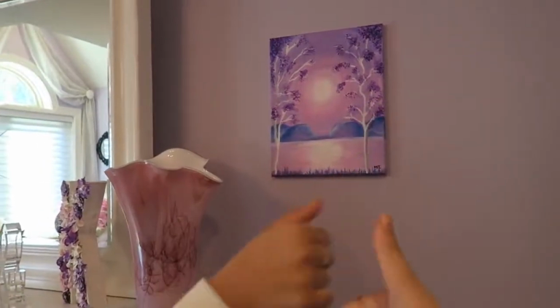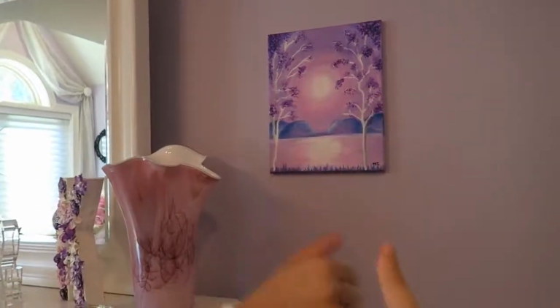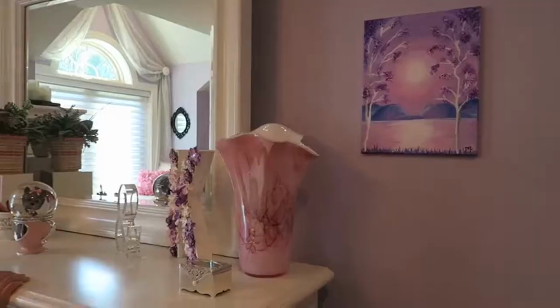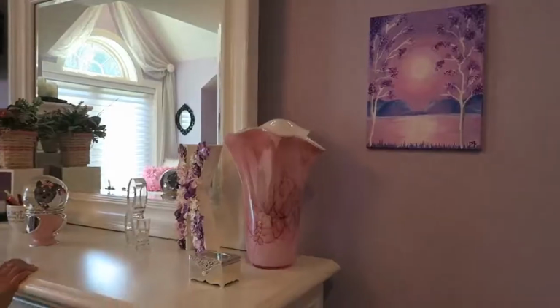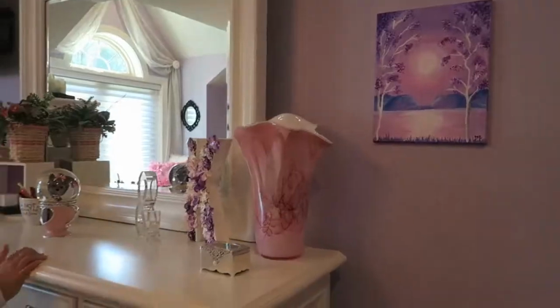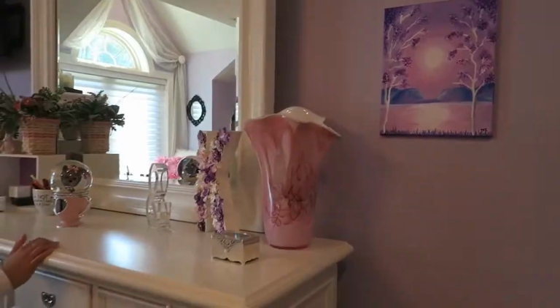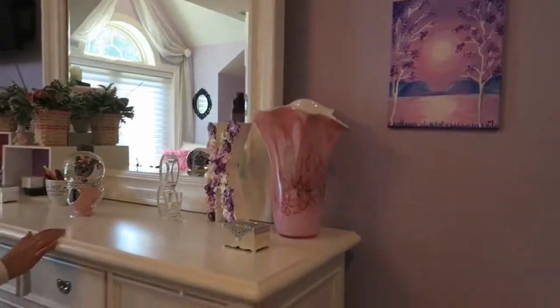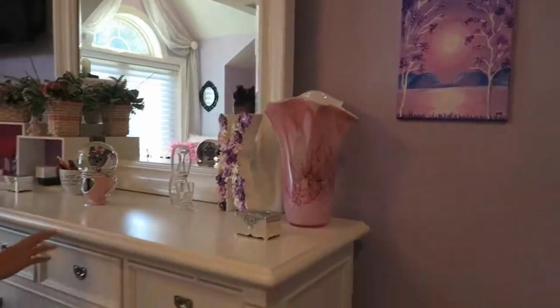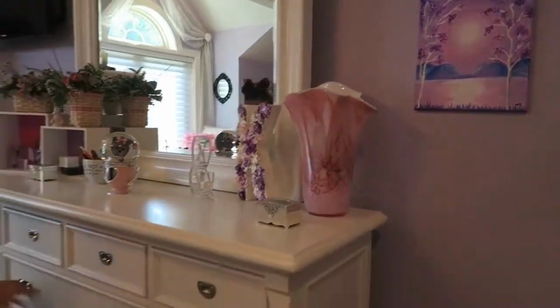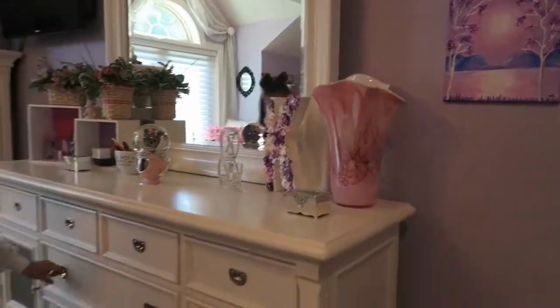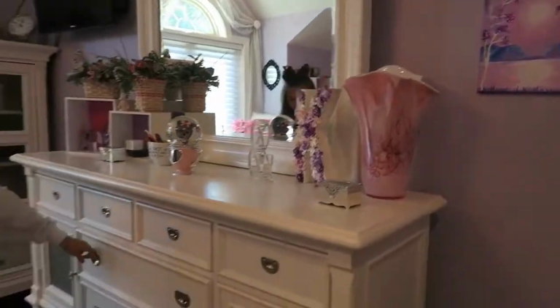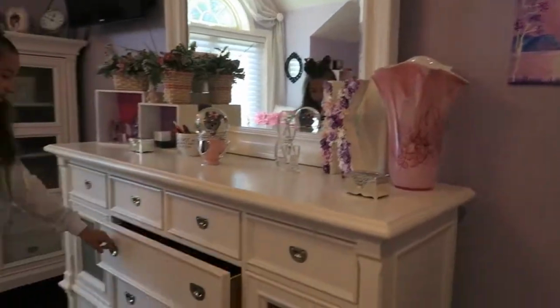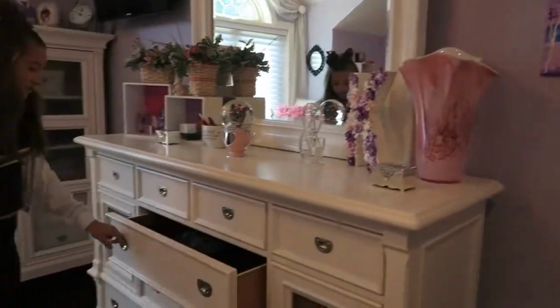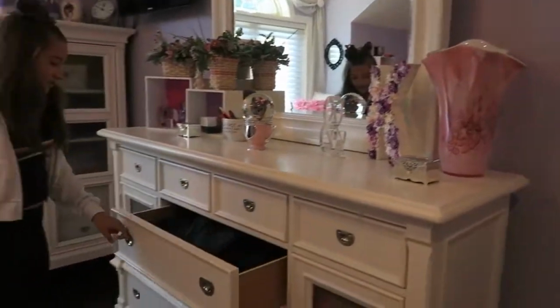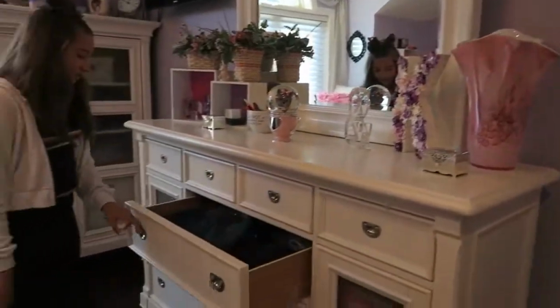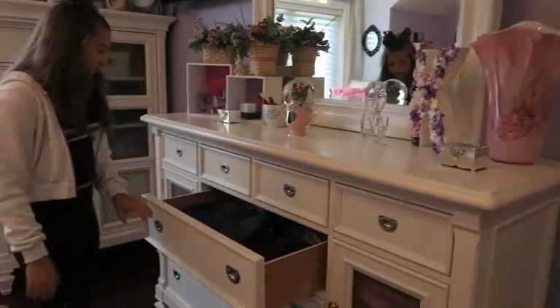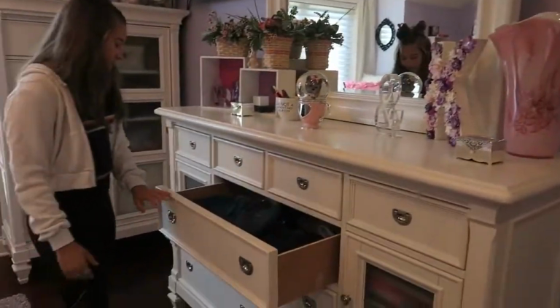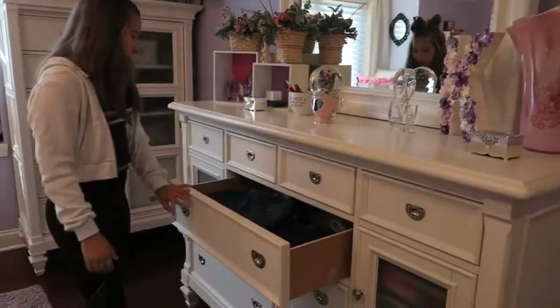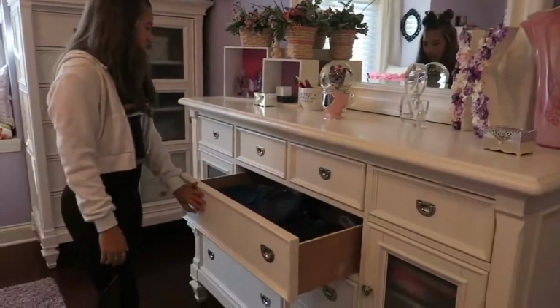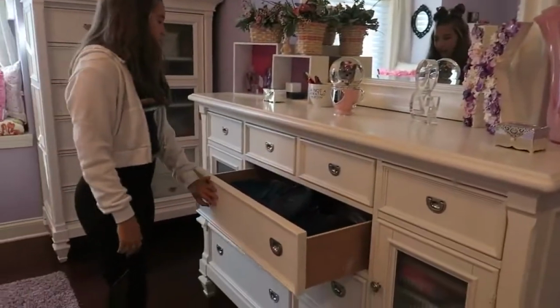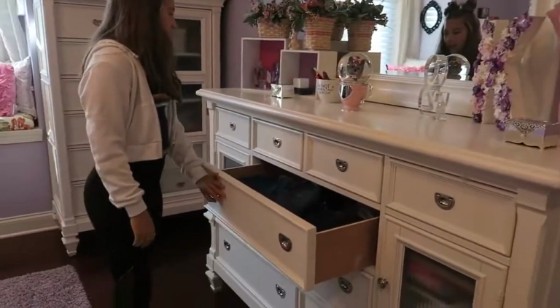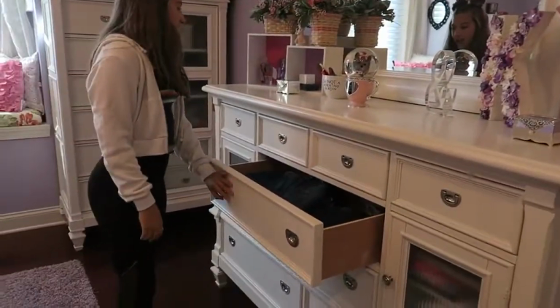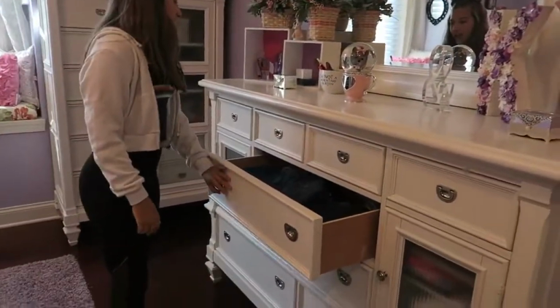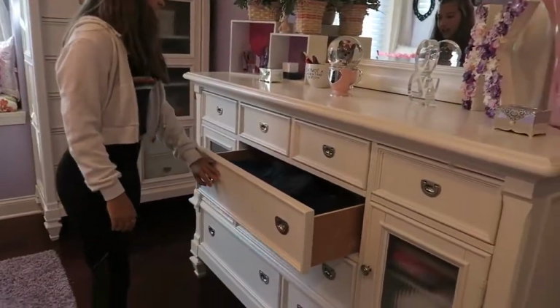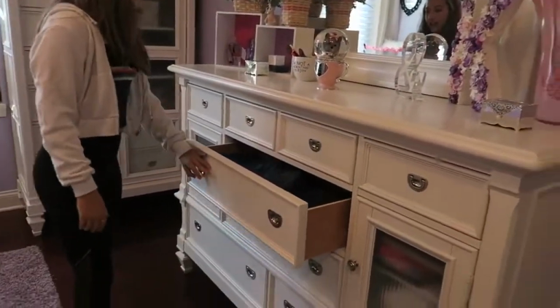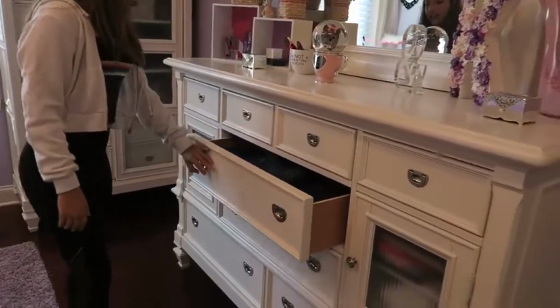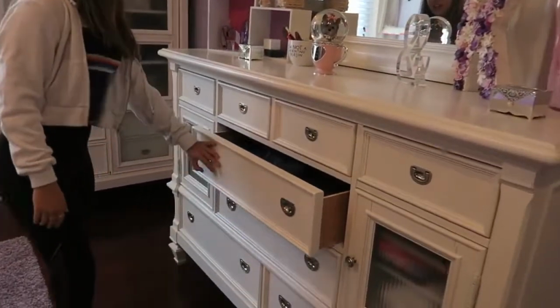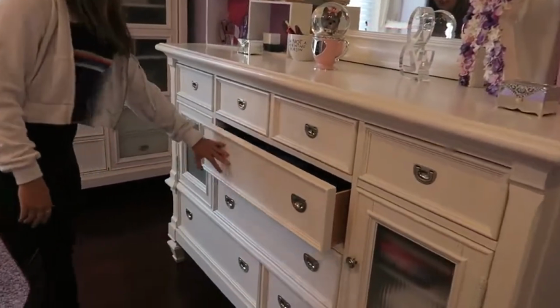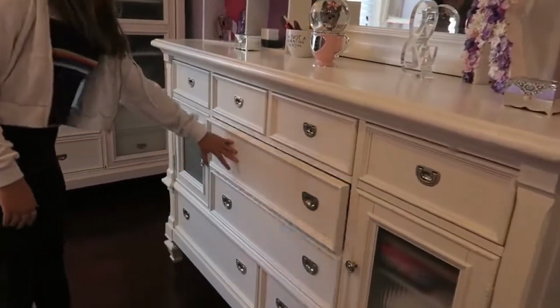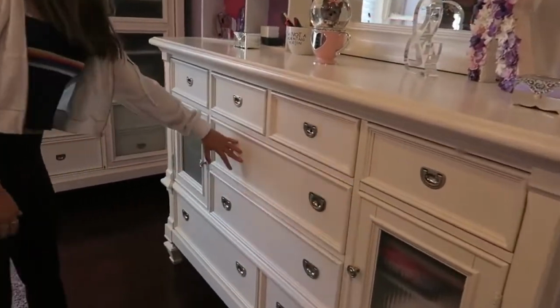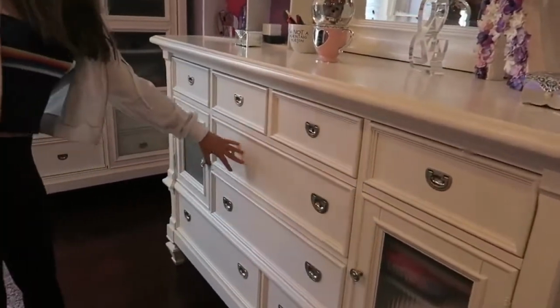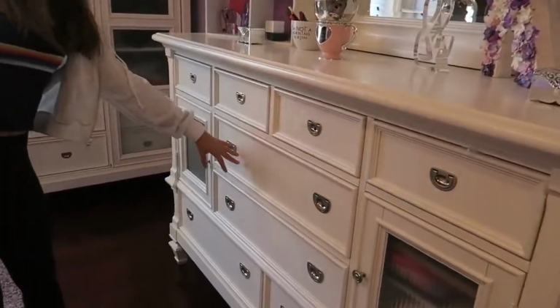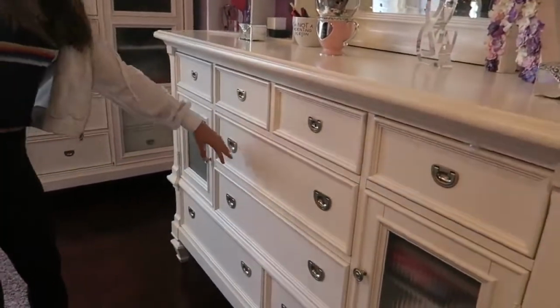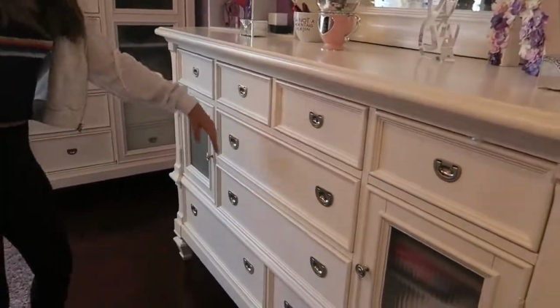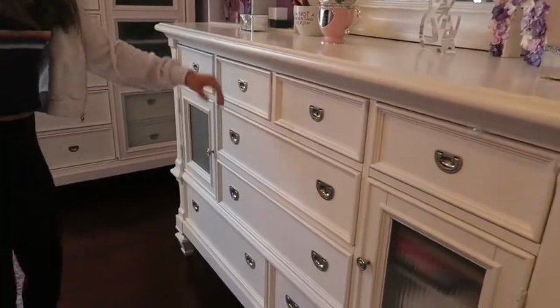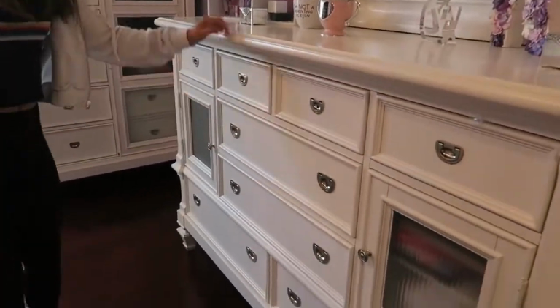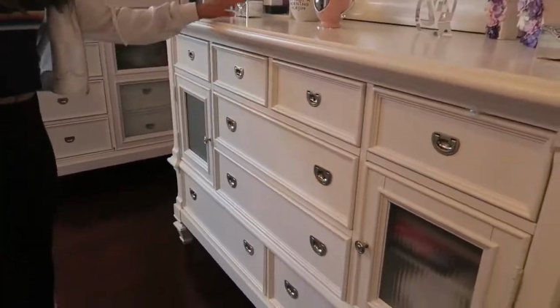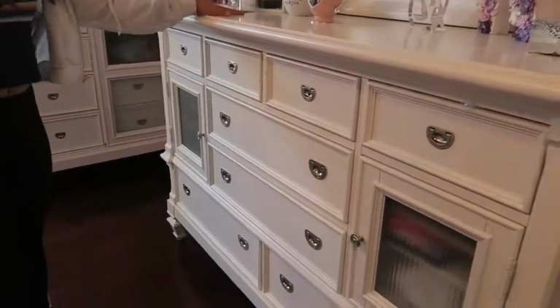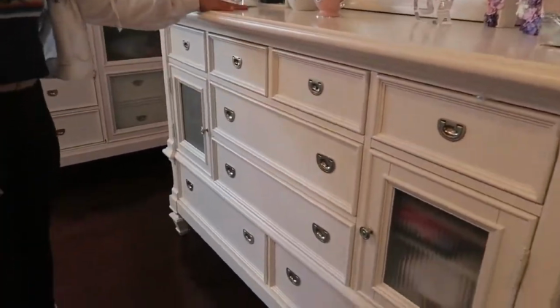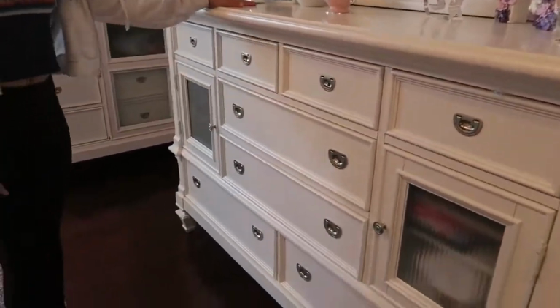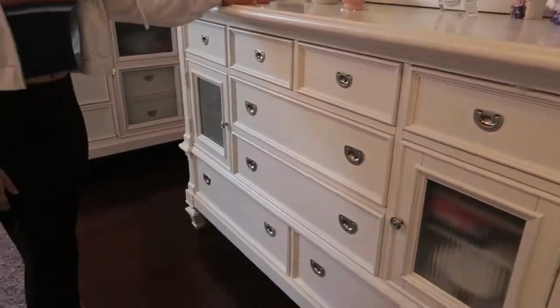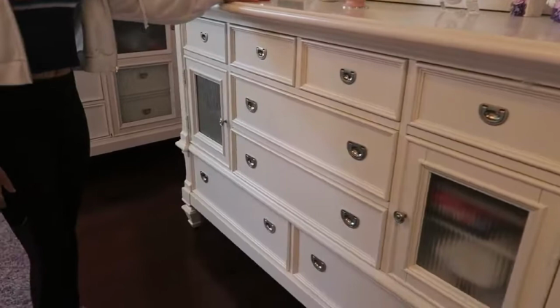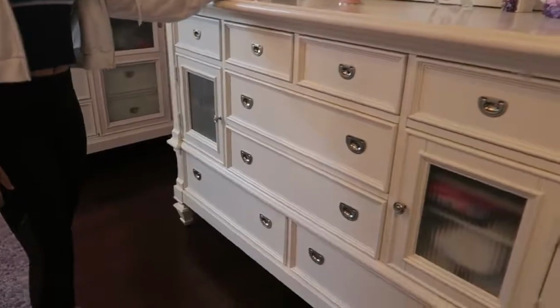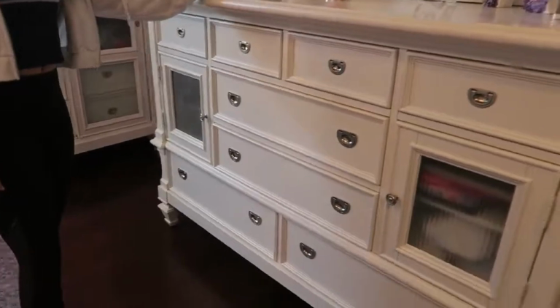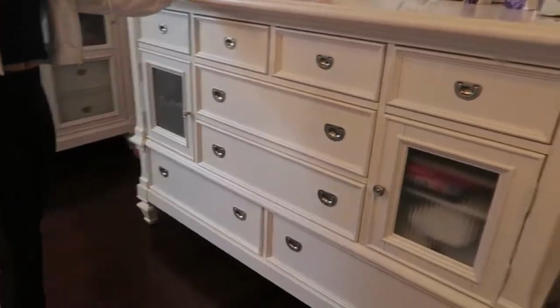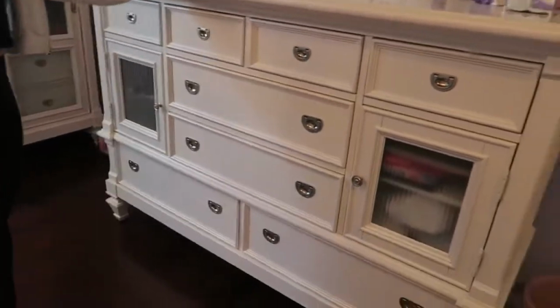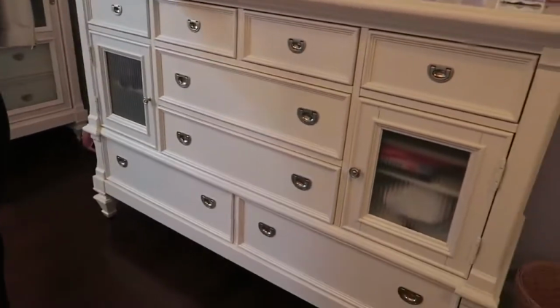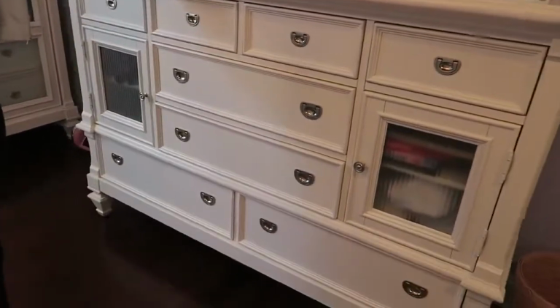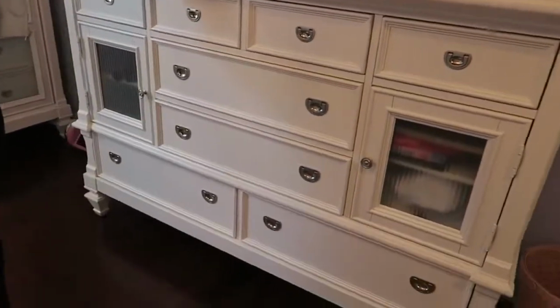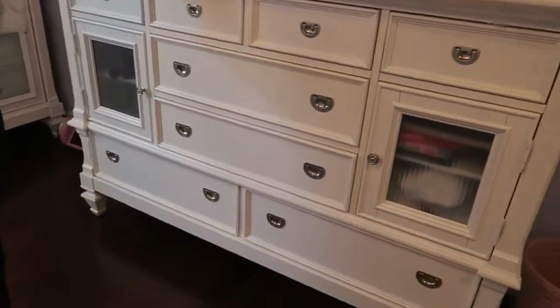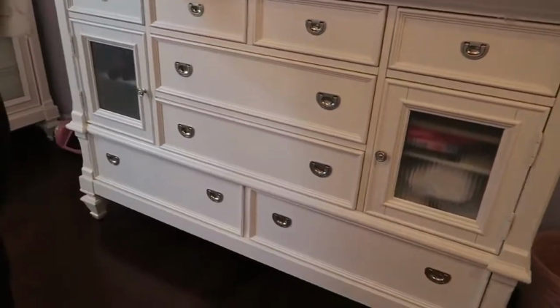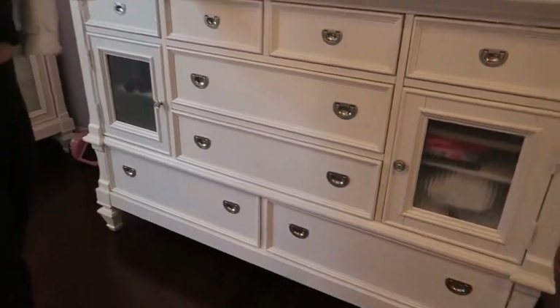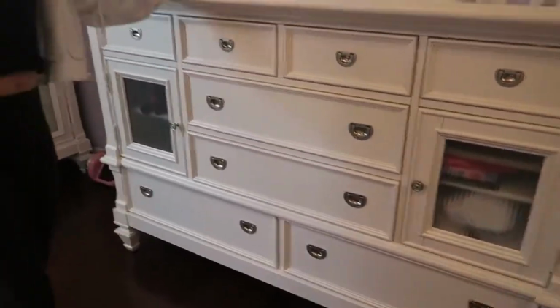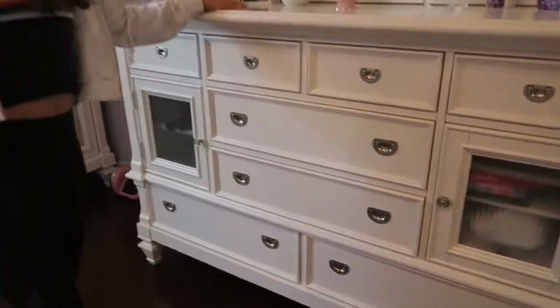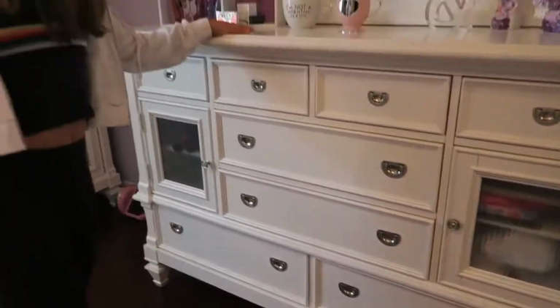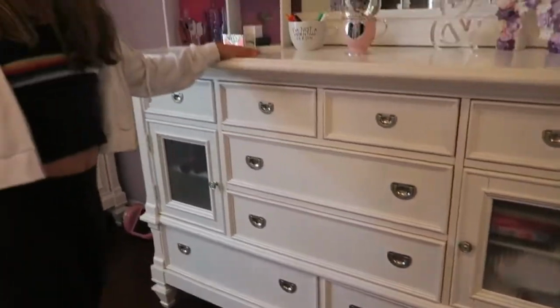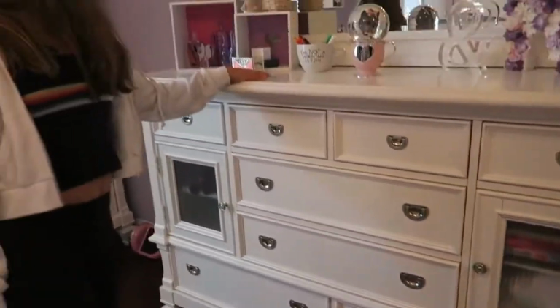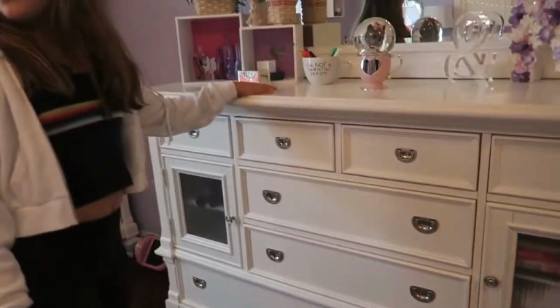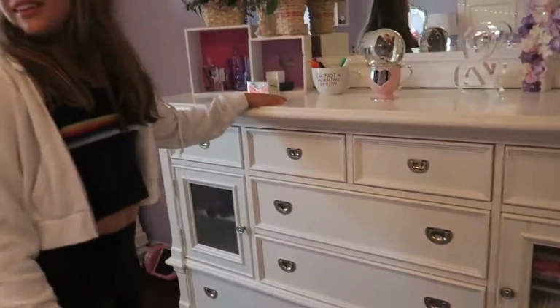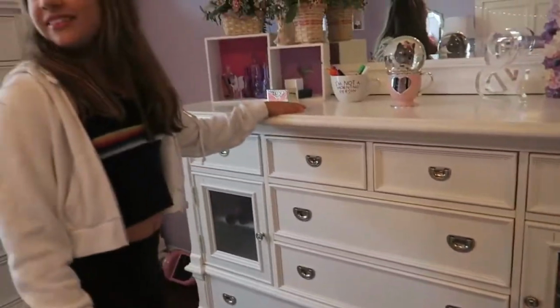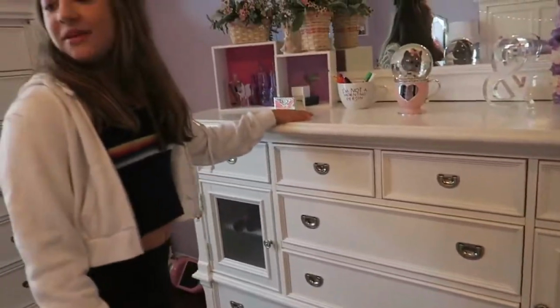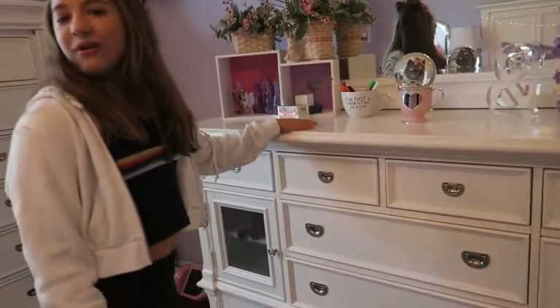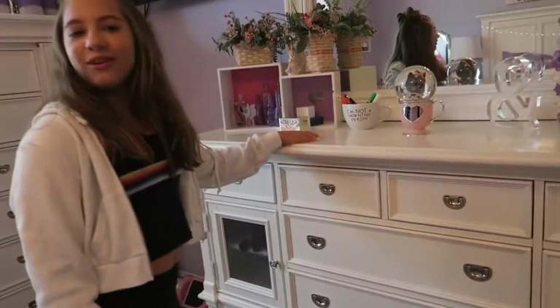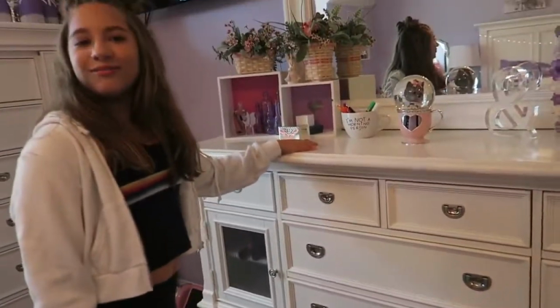So here are all of my clothes and stuff in here, and then stuff that I don't really want on my bedside table.